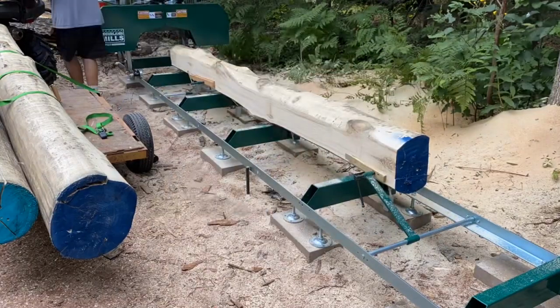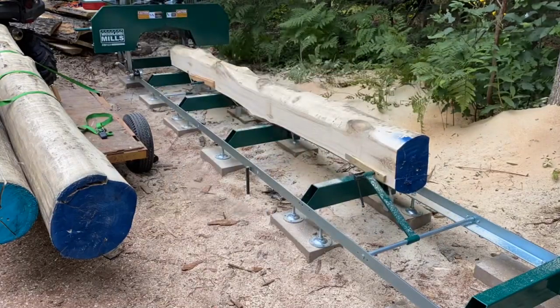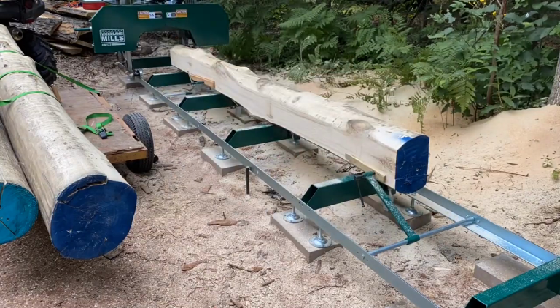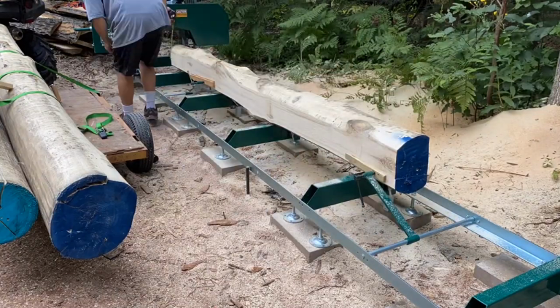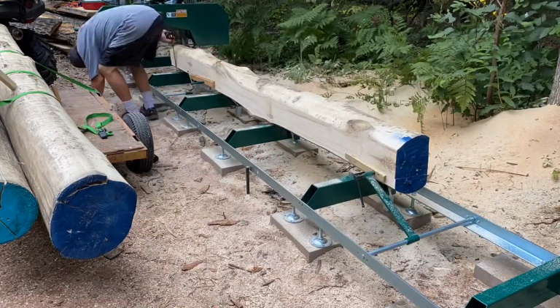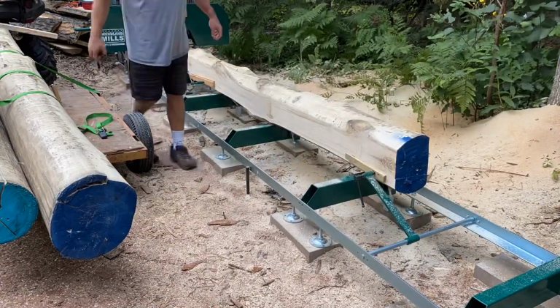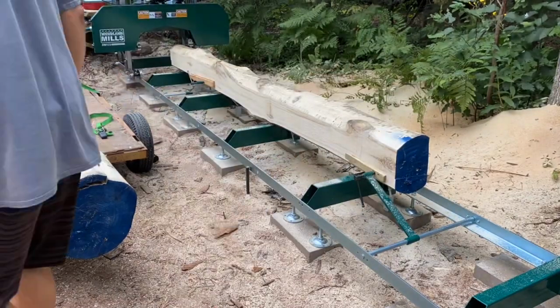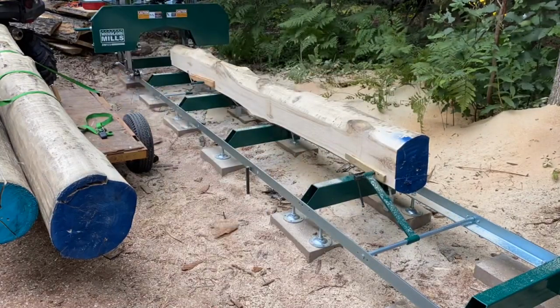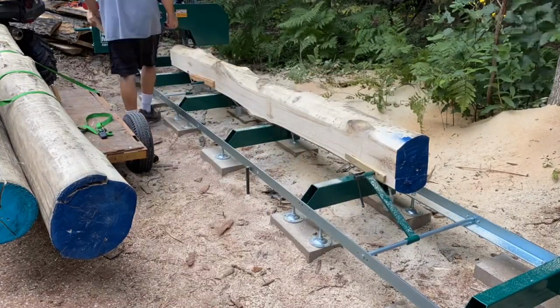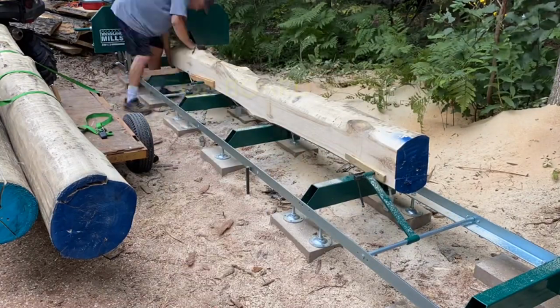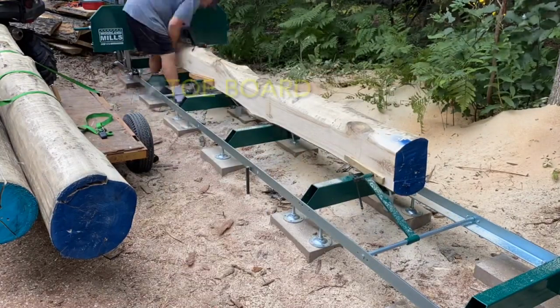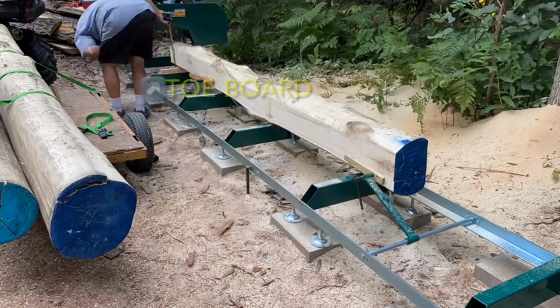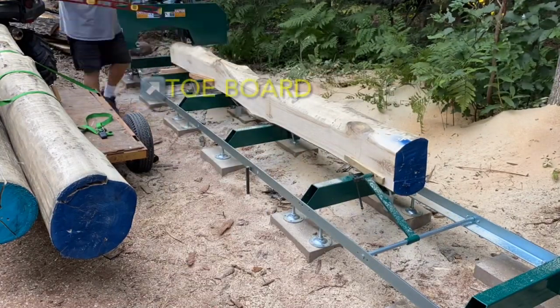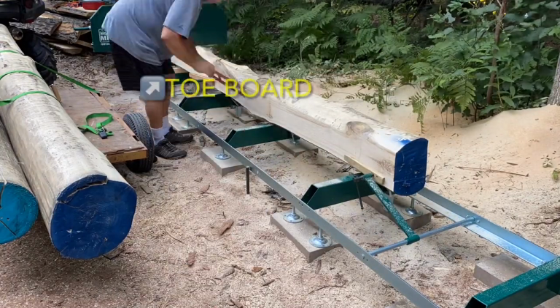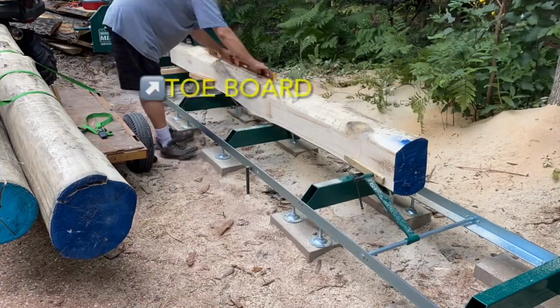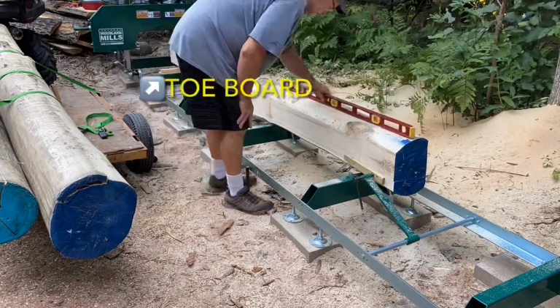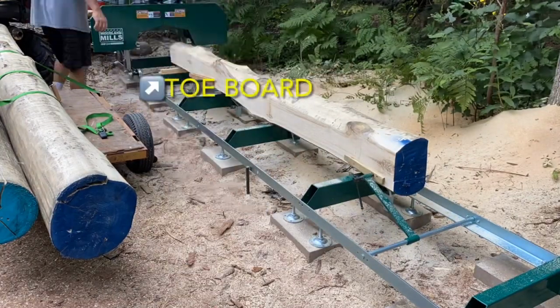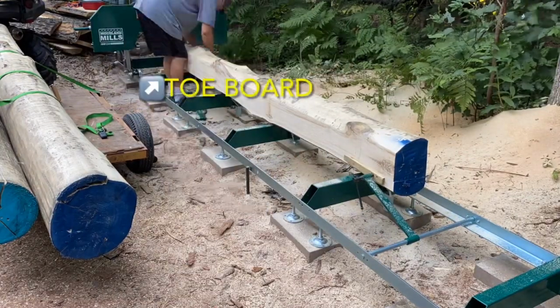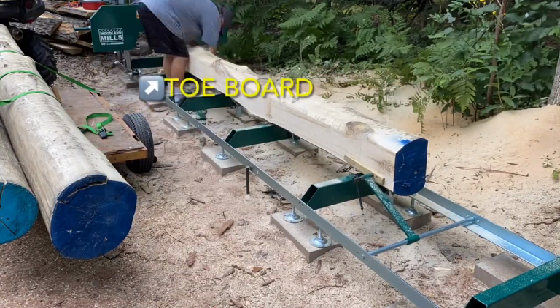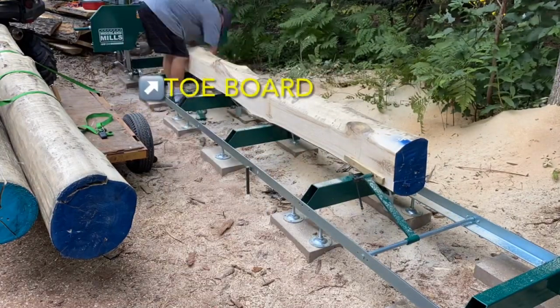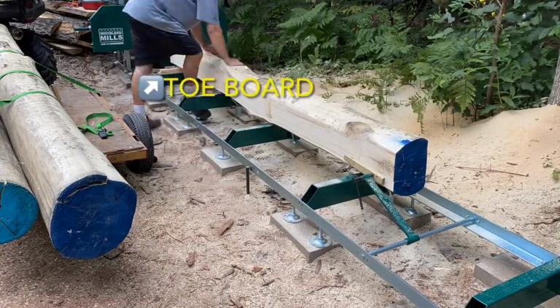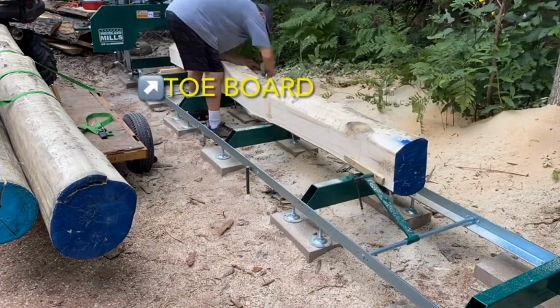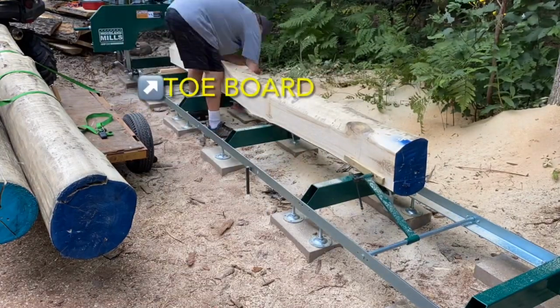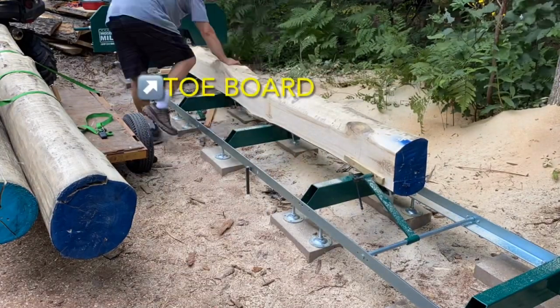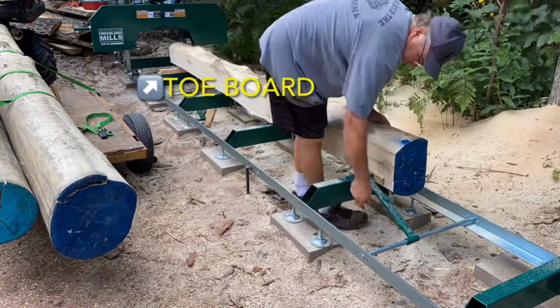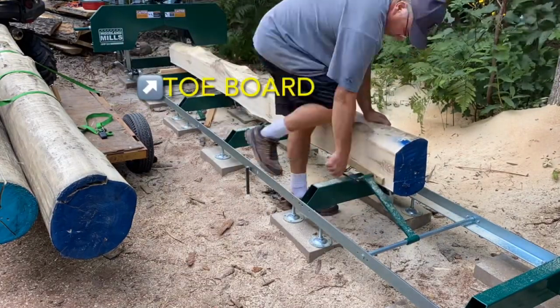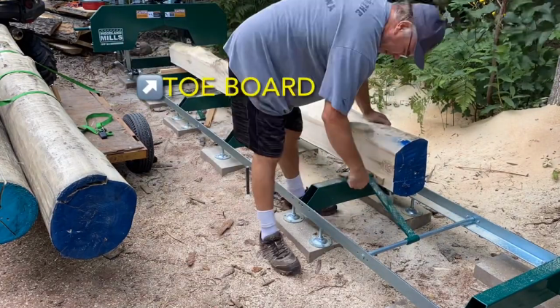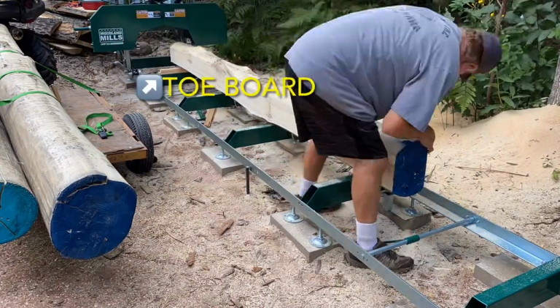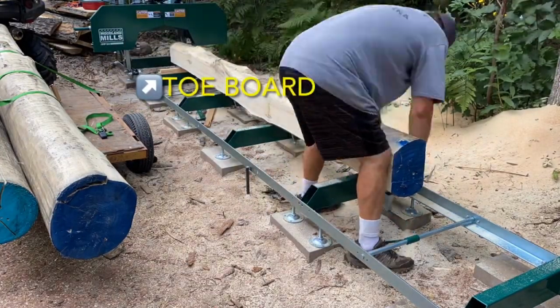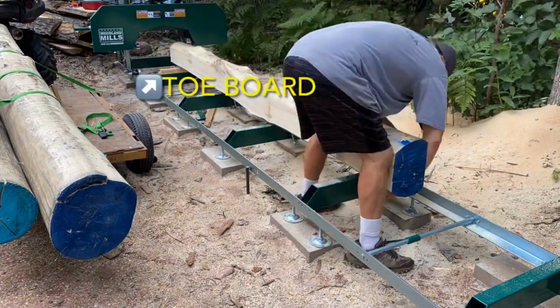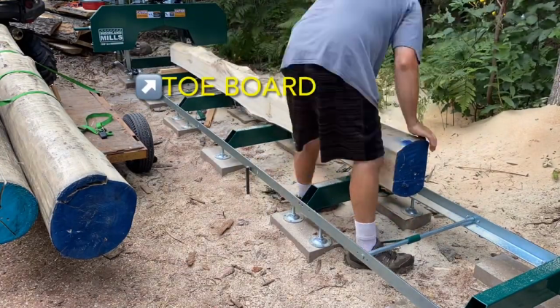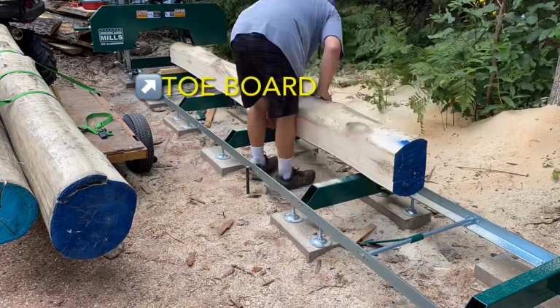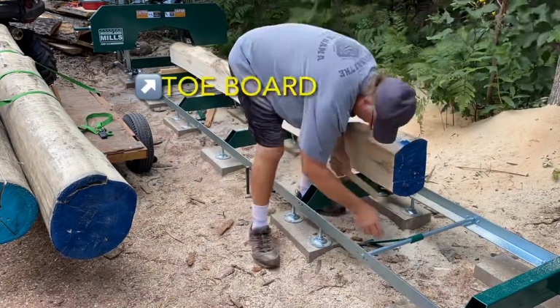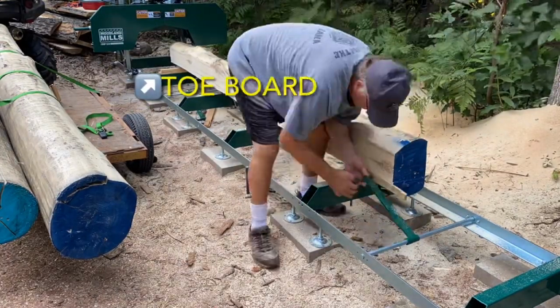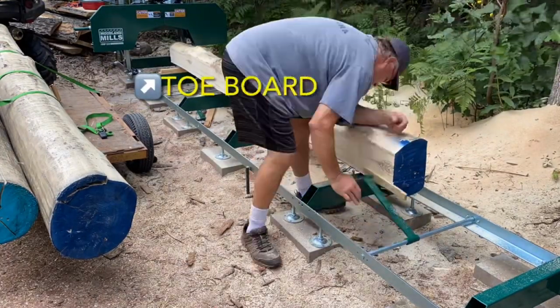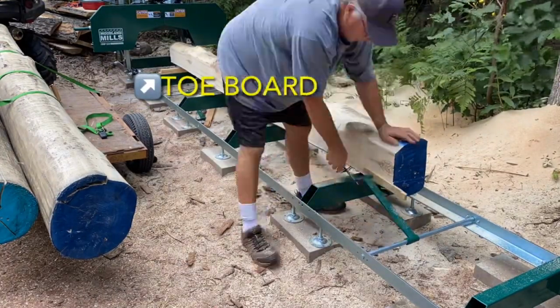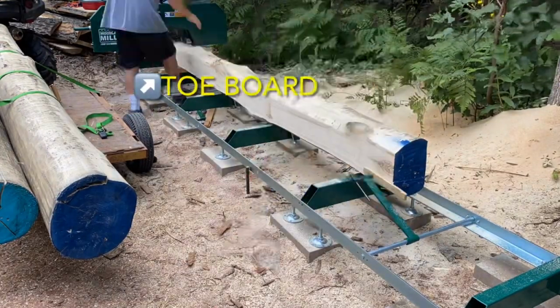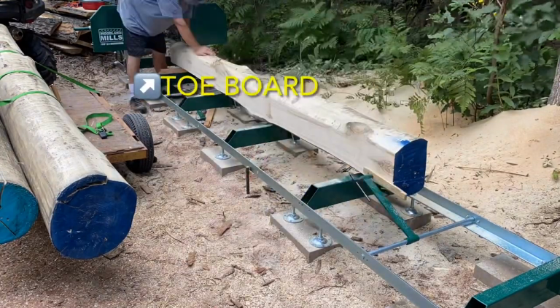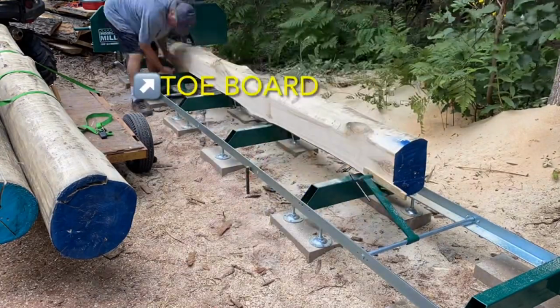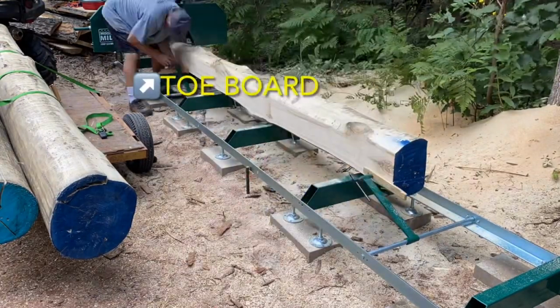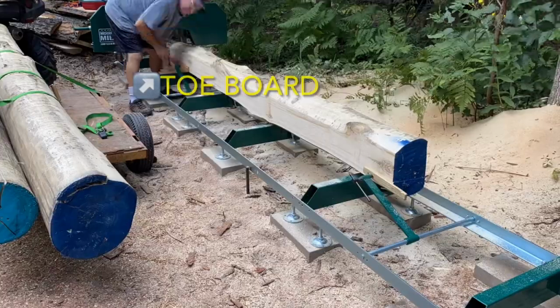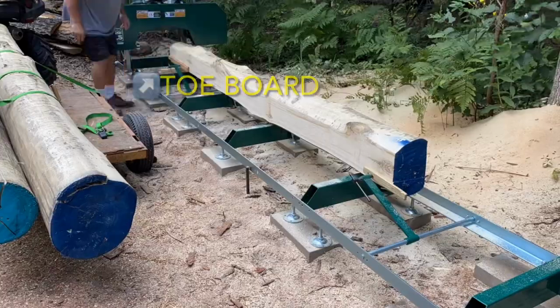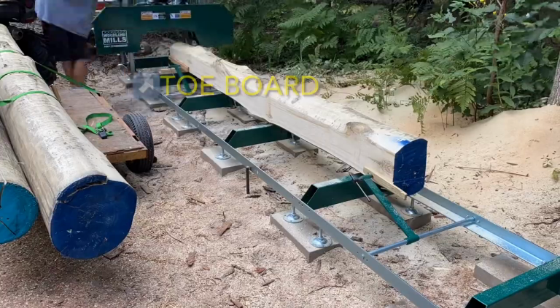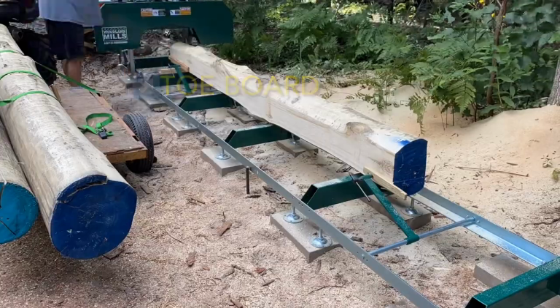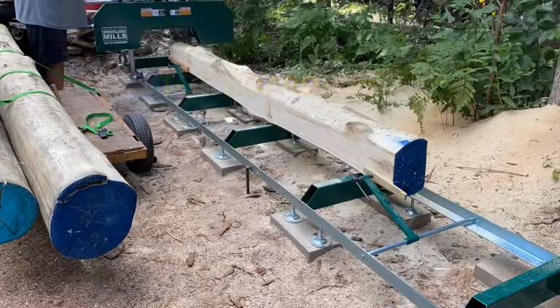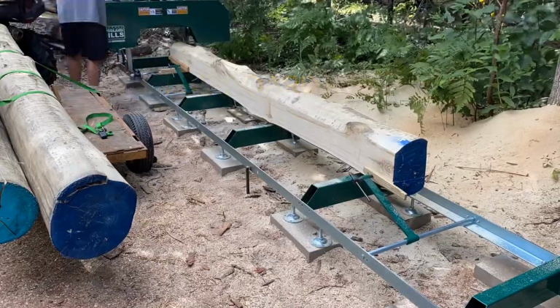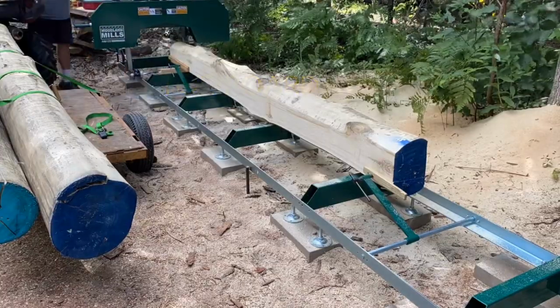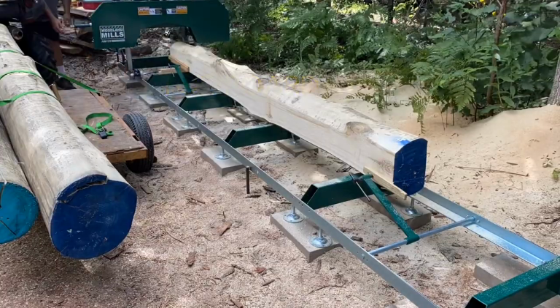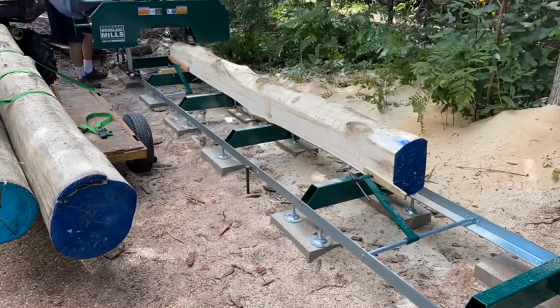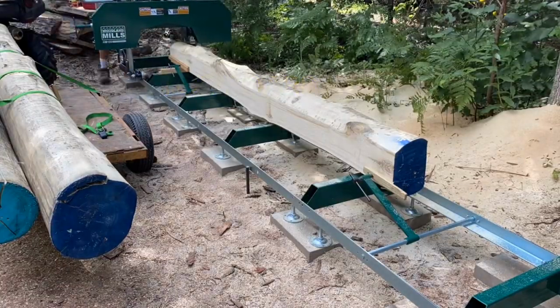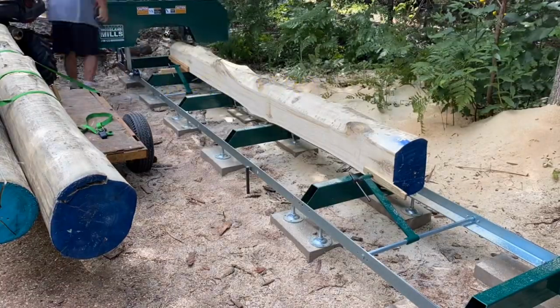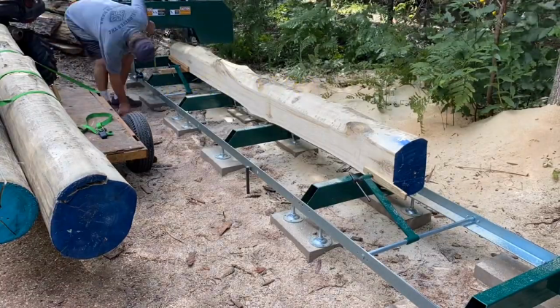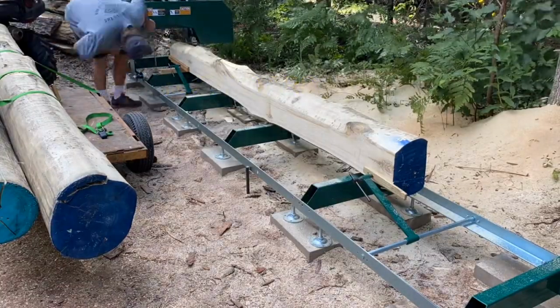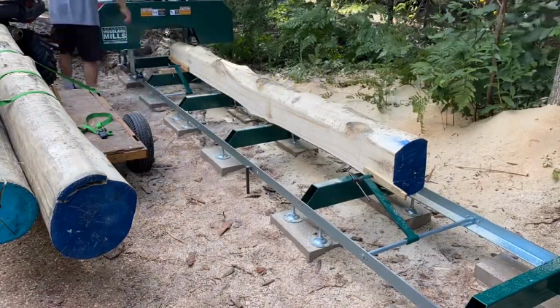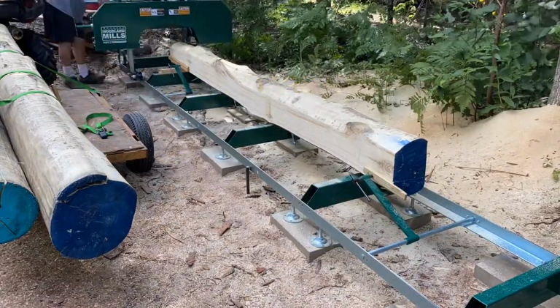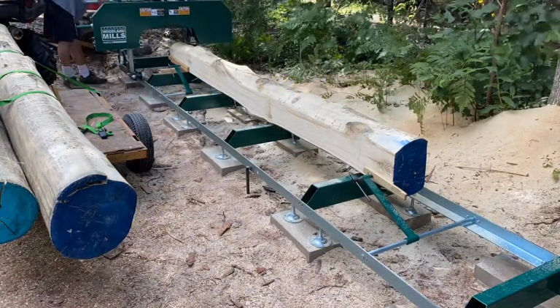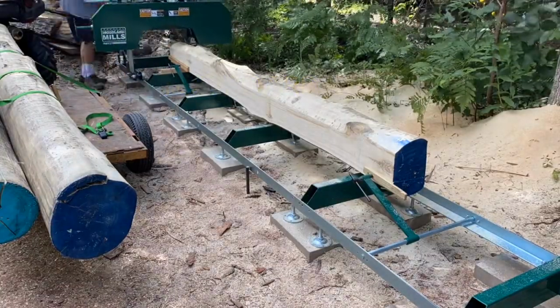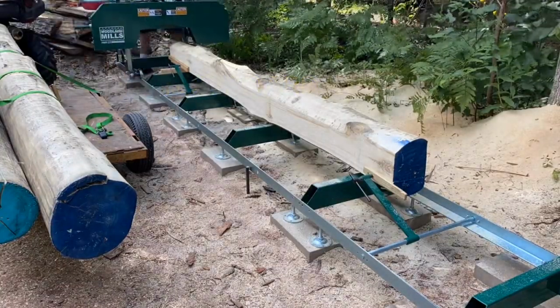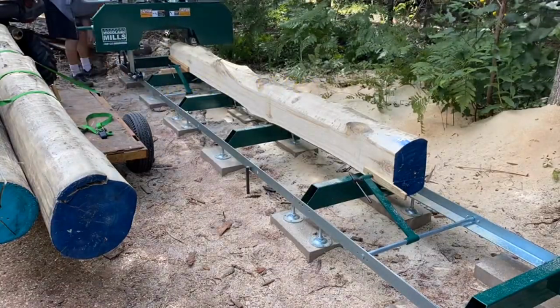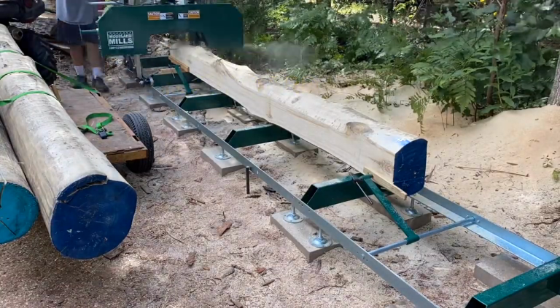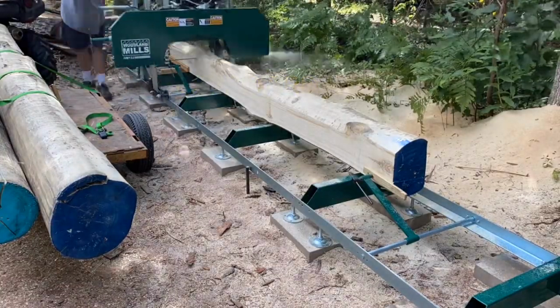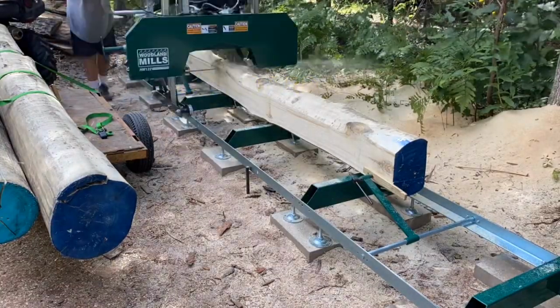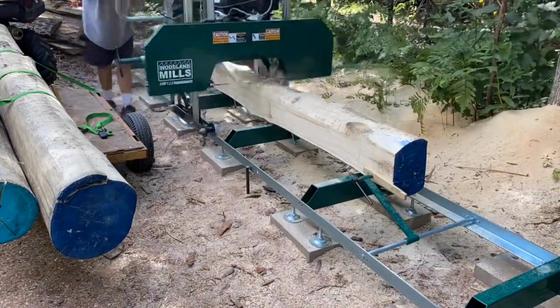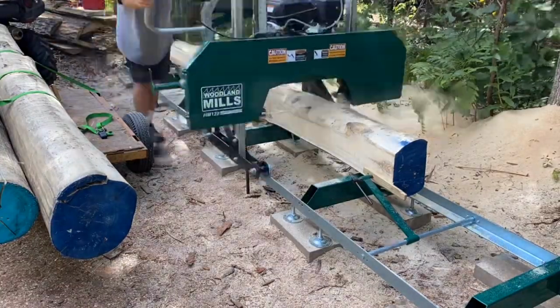You'll see he placed a tow board here for this next cut, and it really does make a difference in terms of maximizing usable wood from the log.